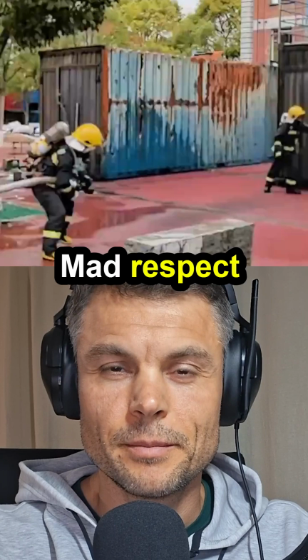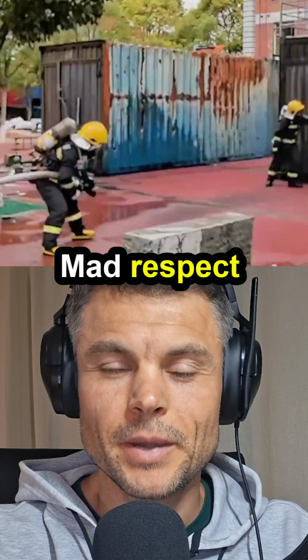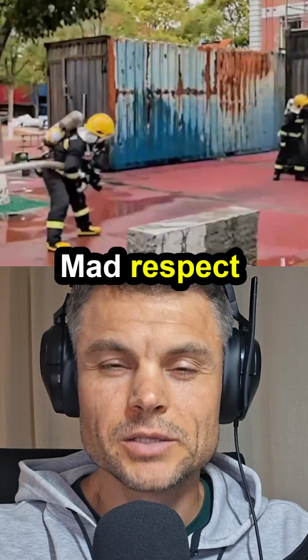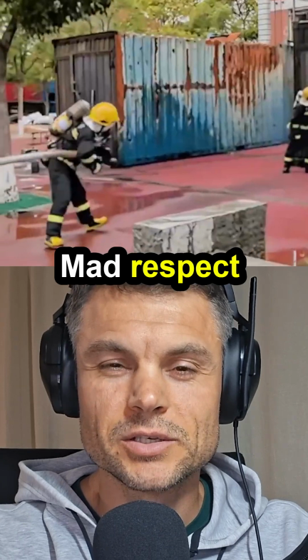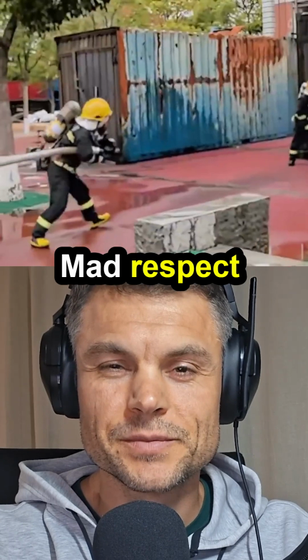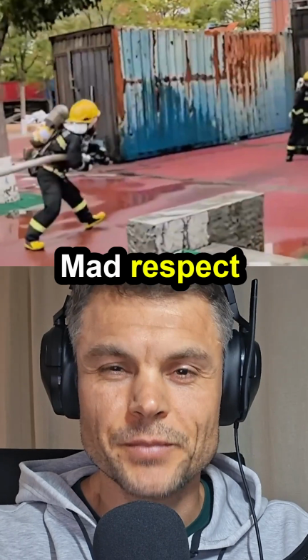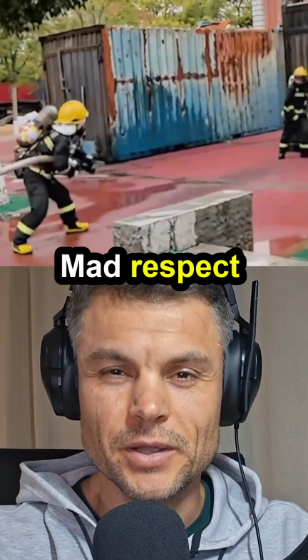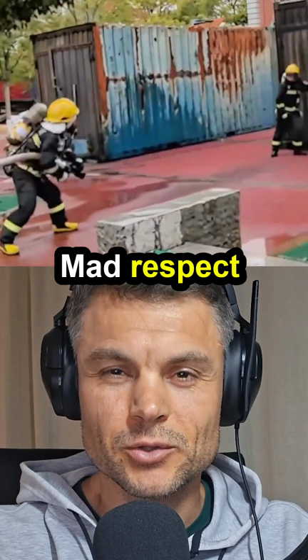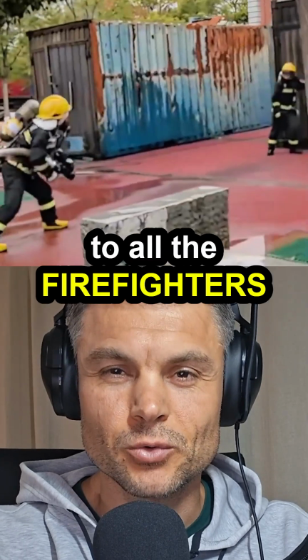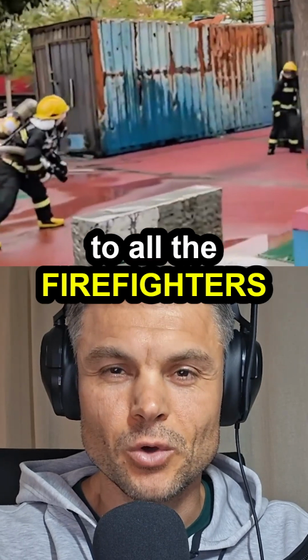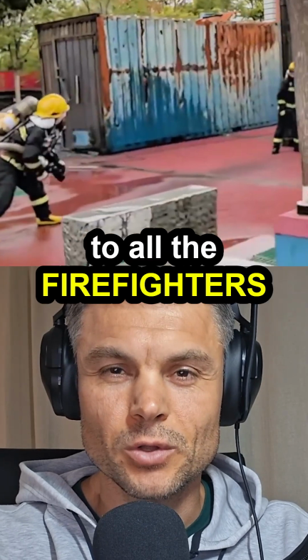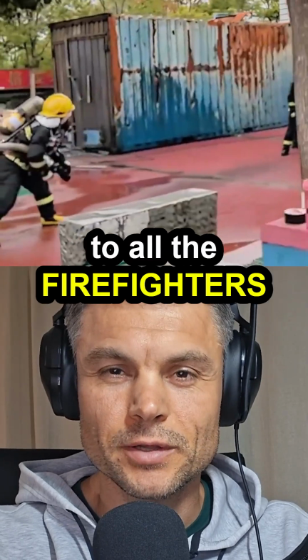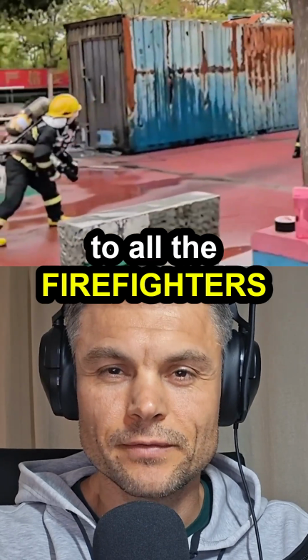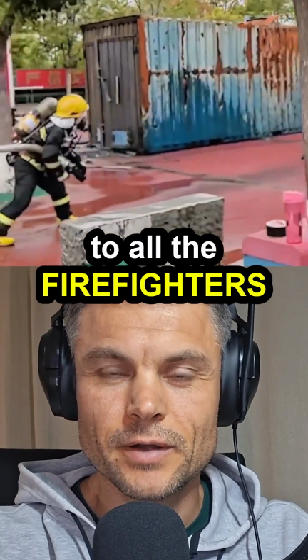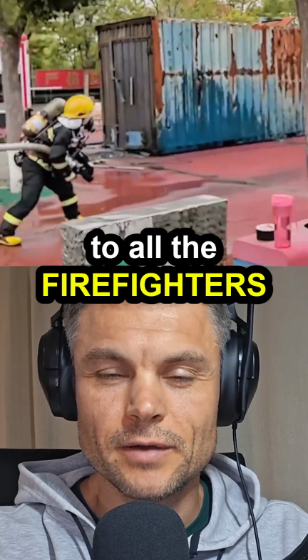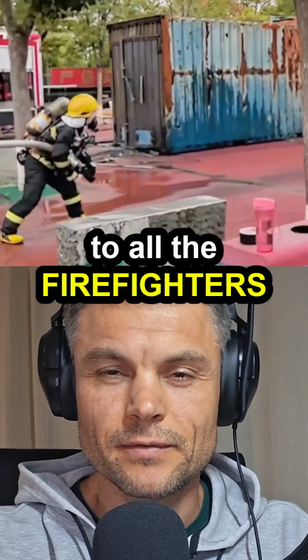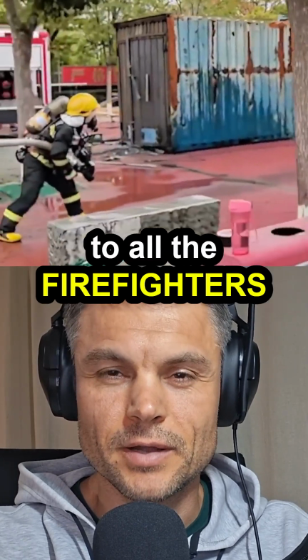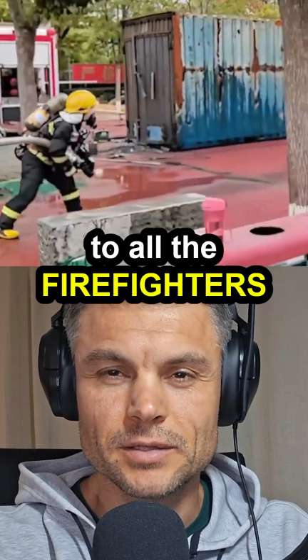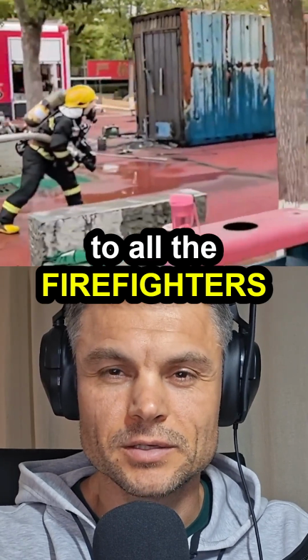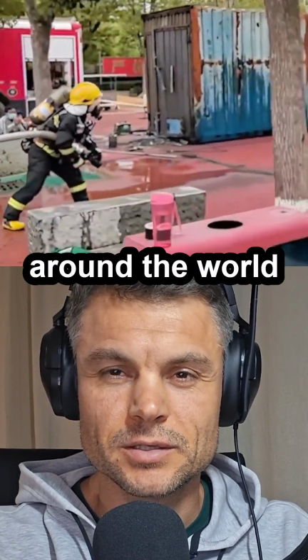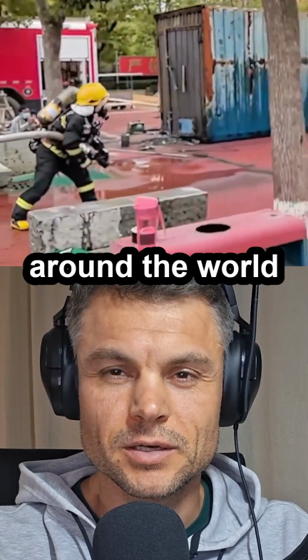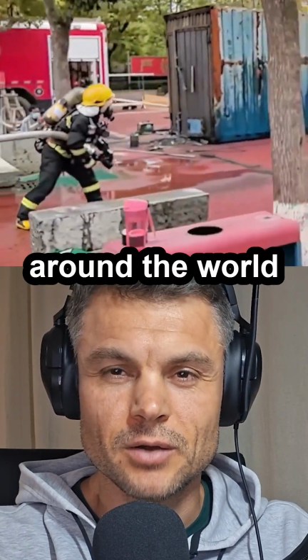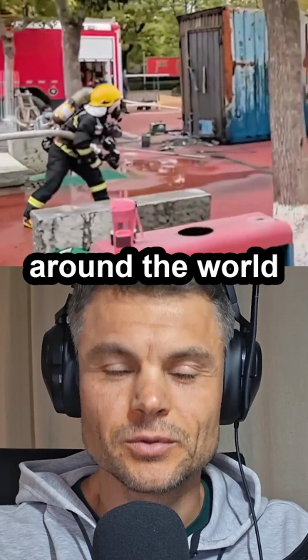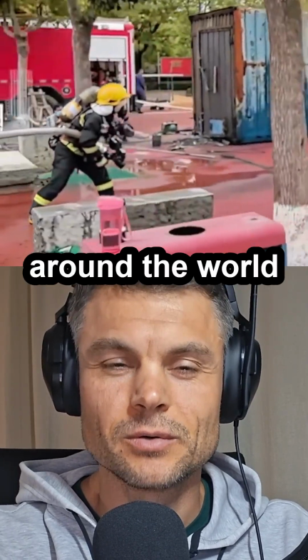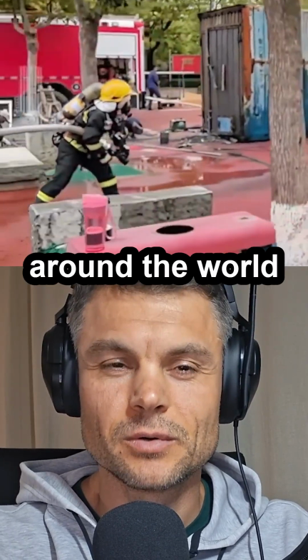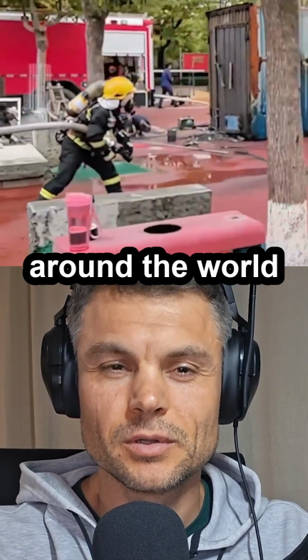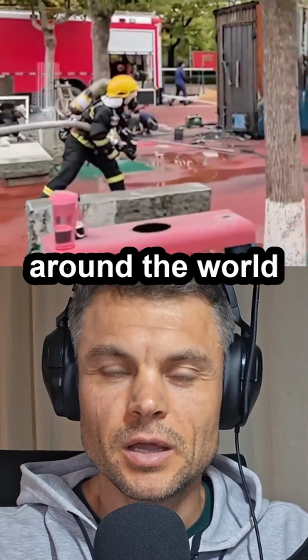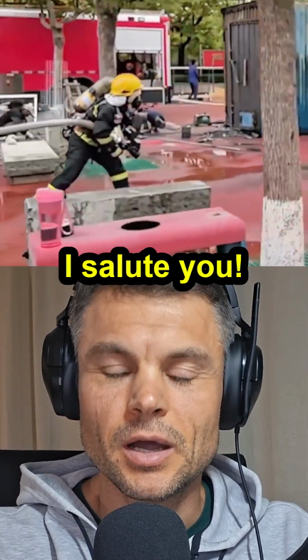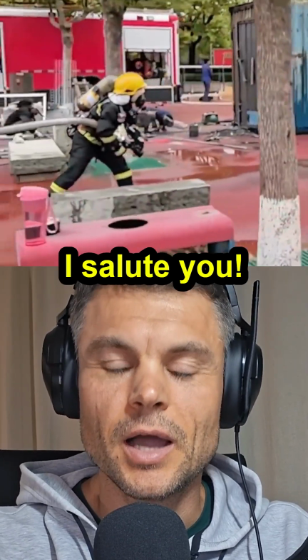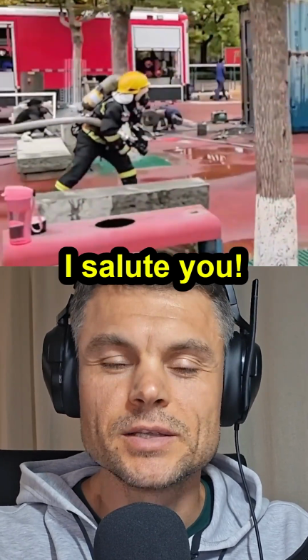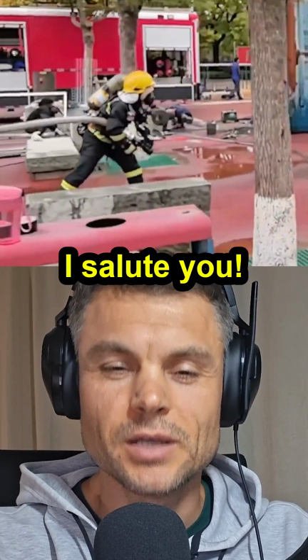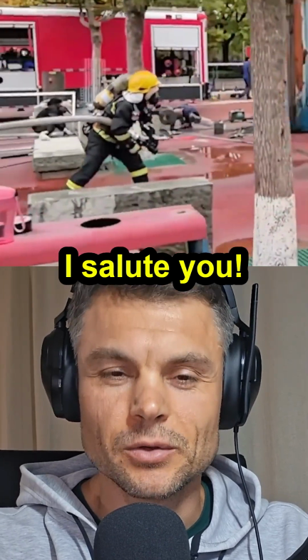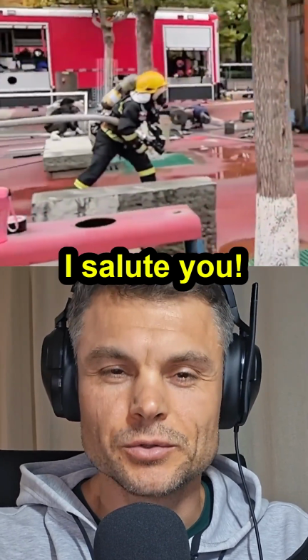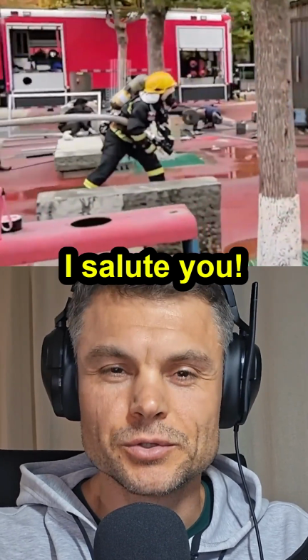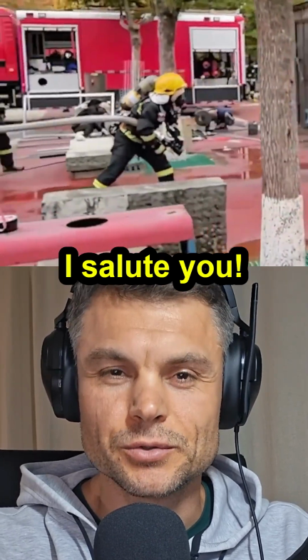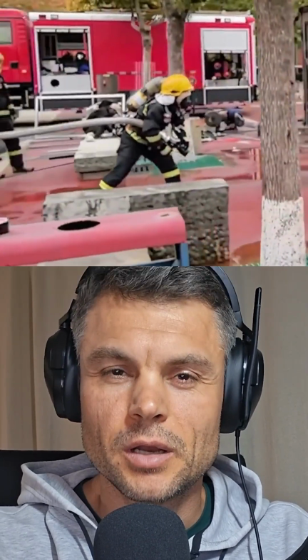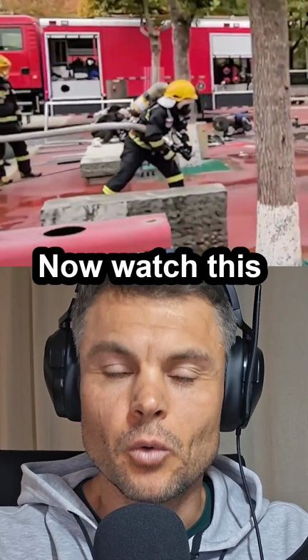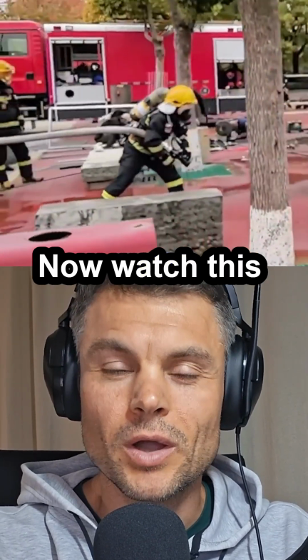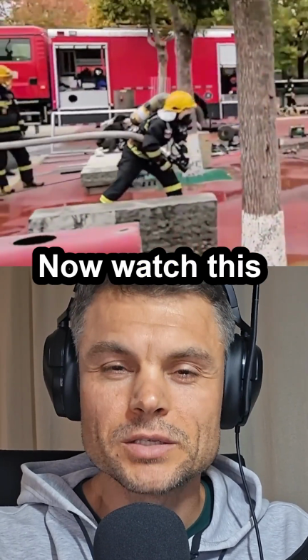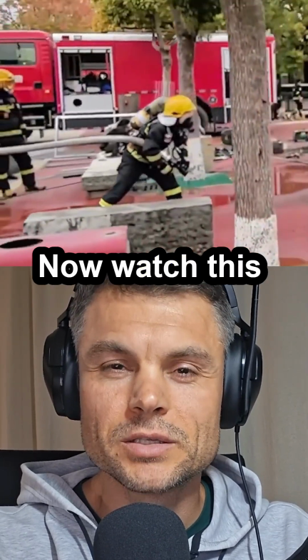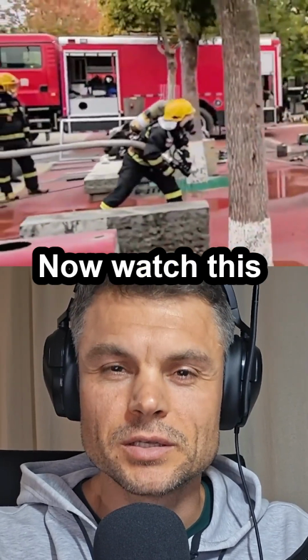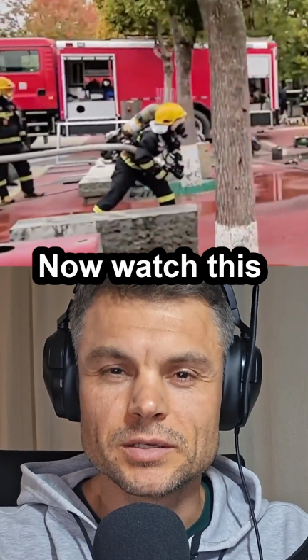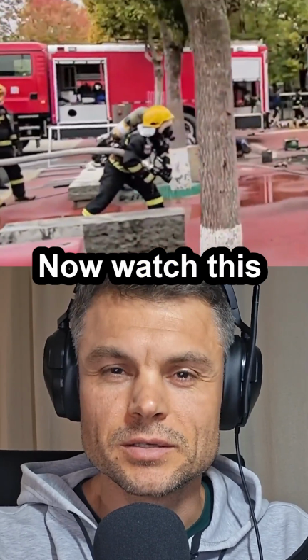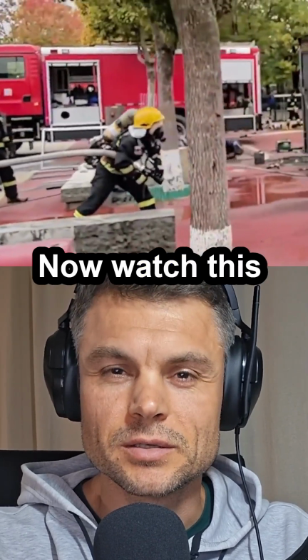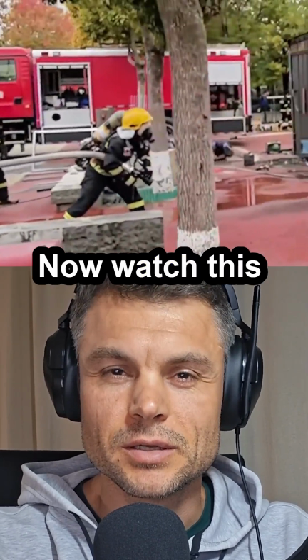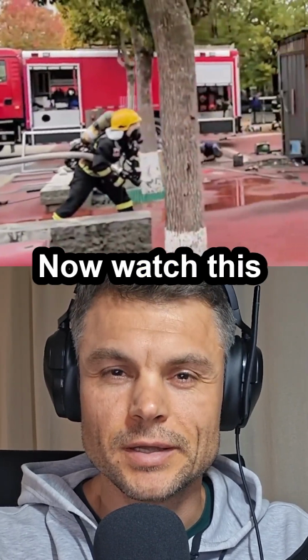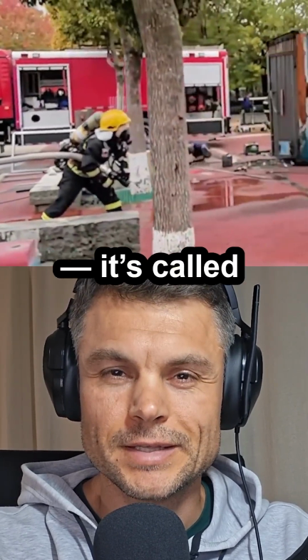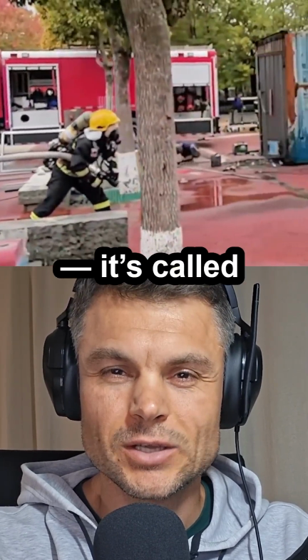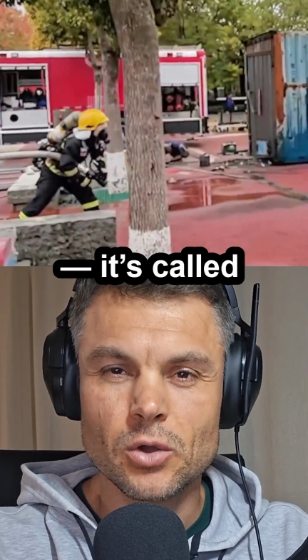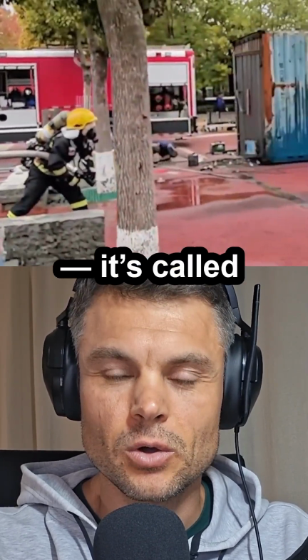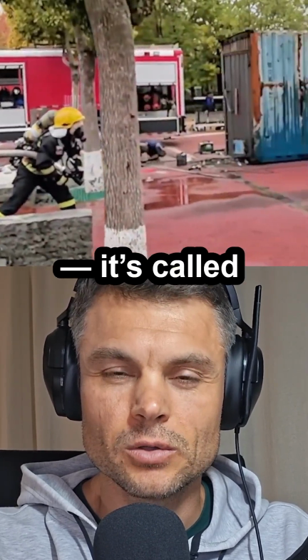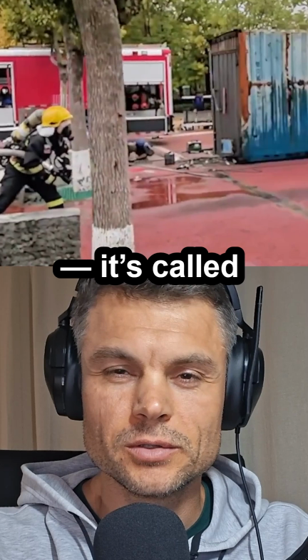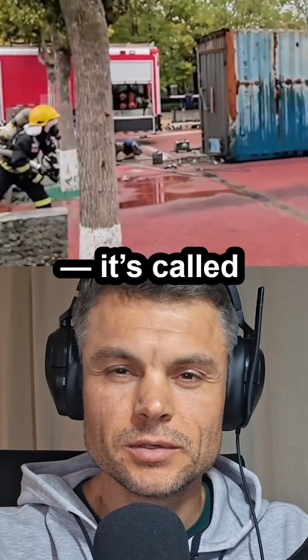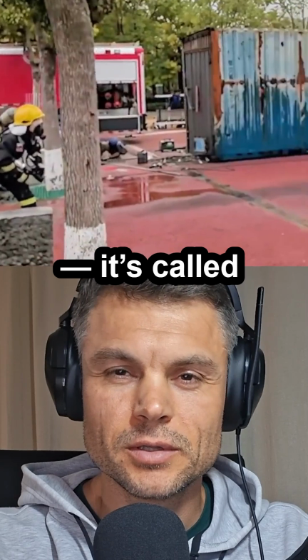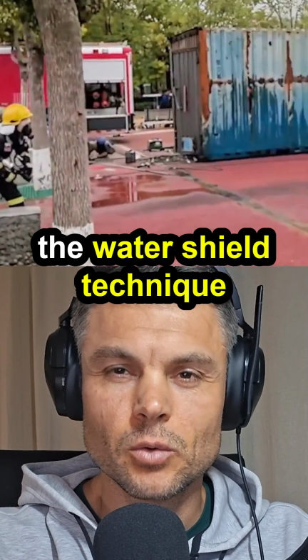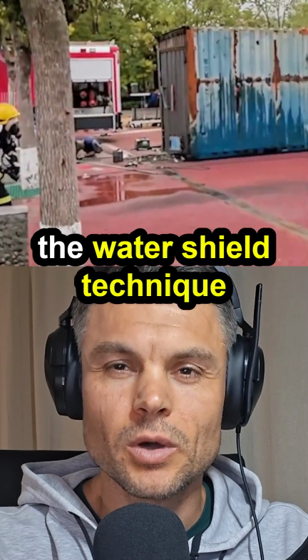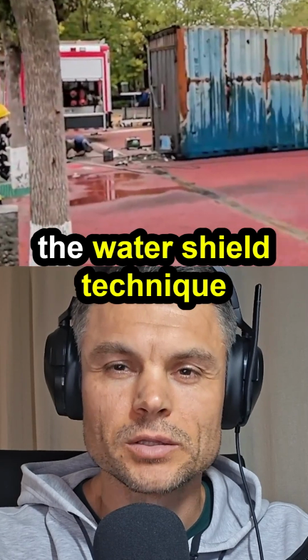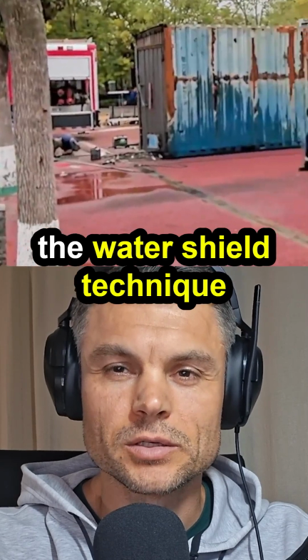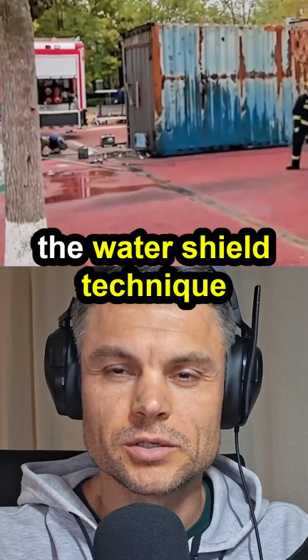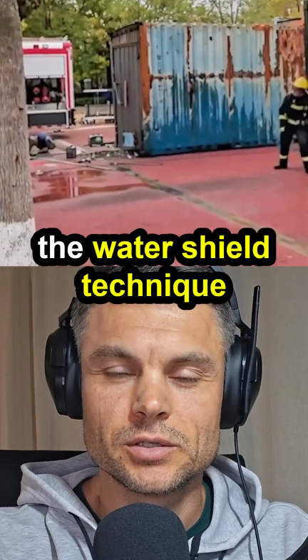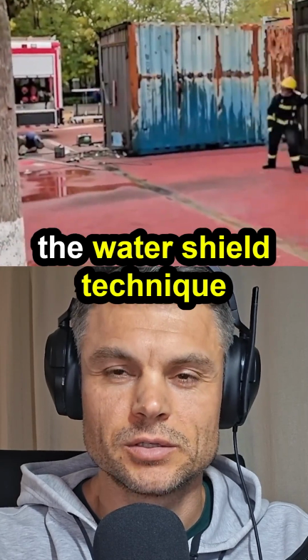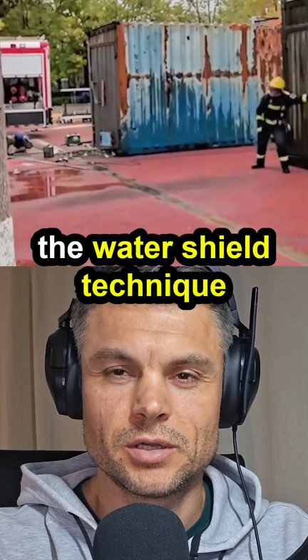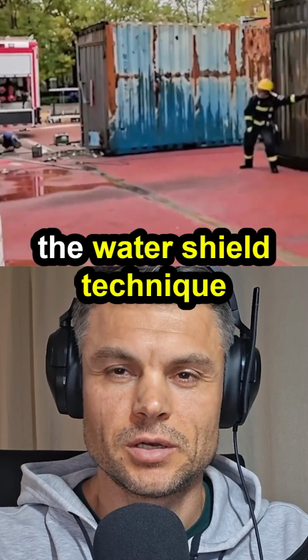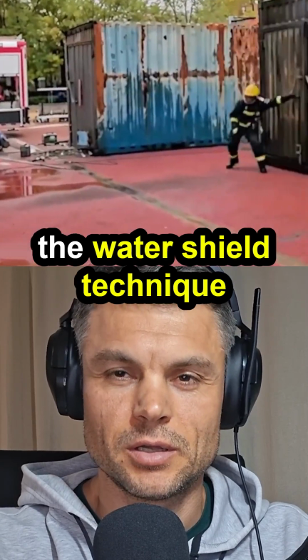With respect to all the firefighters around the world, I salute you. Now watch this — it's called the water shield technique.